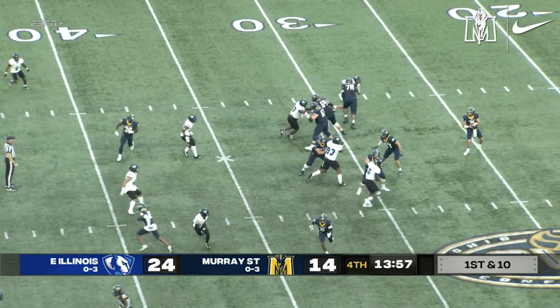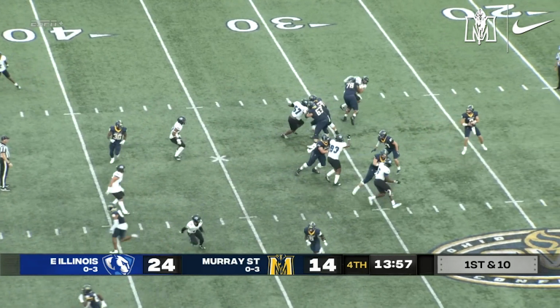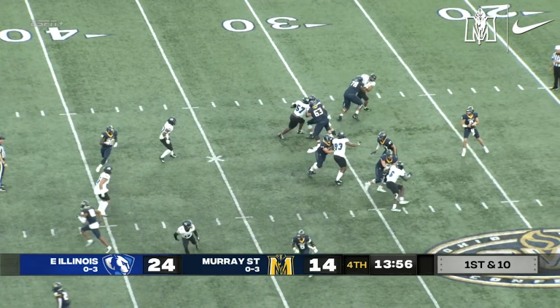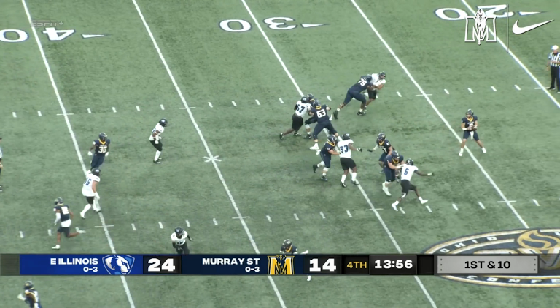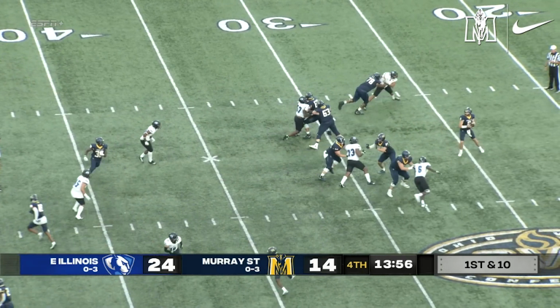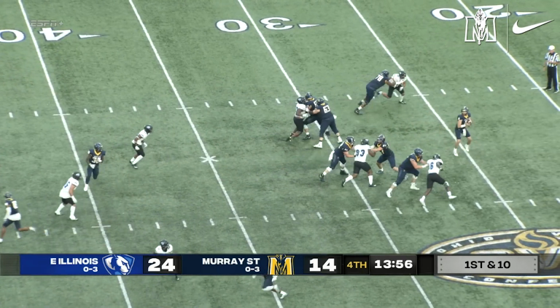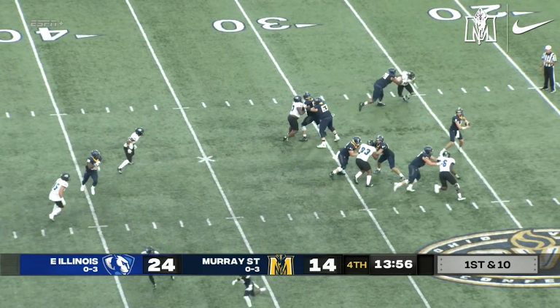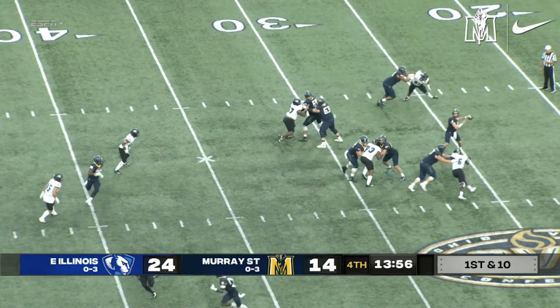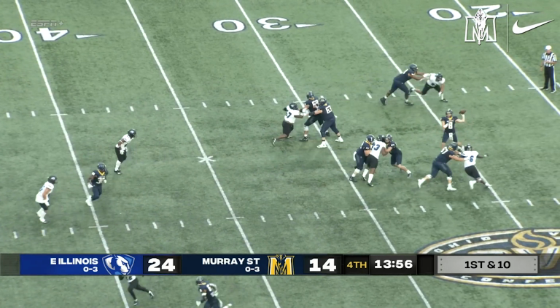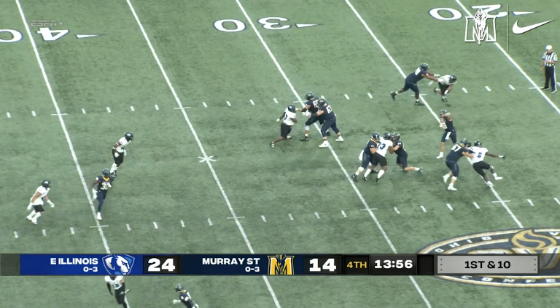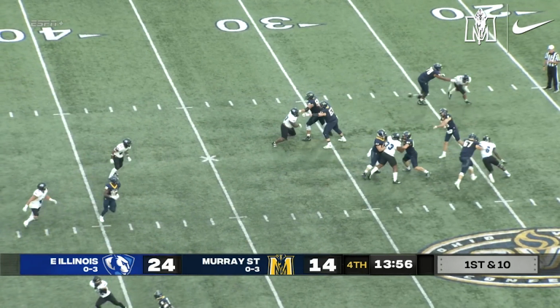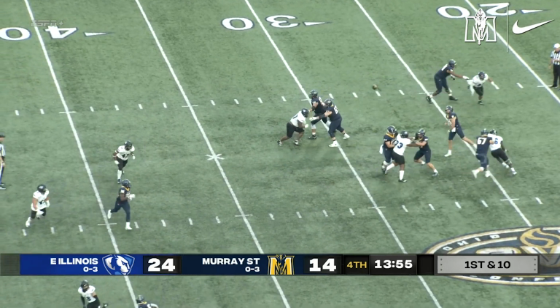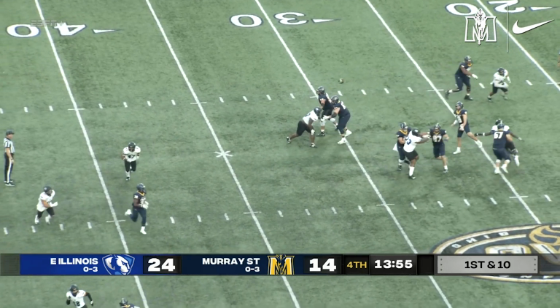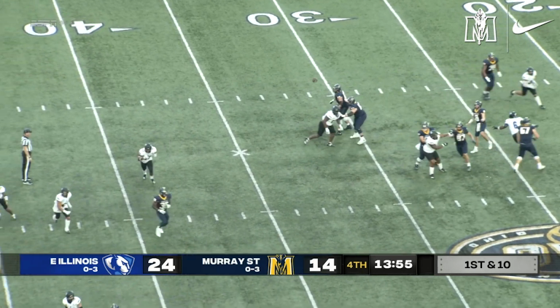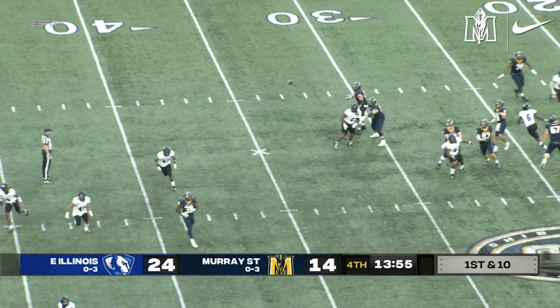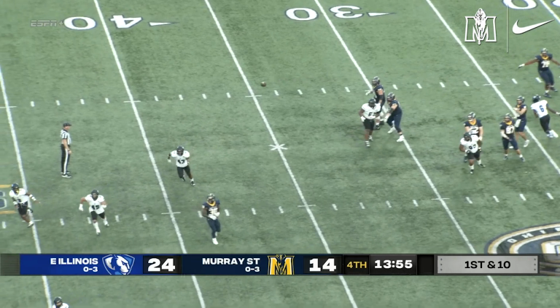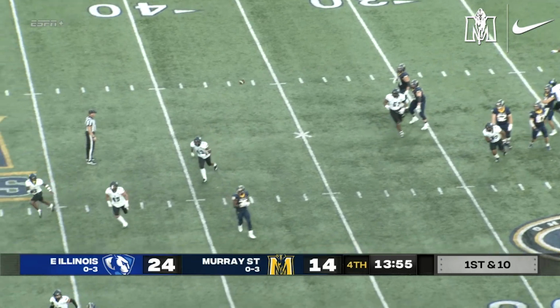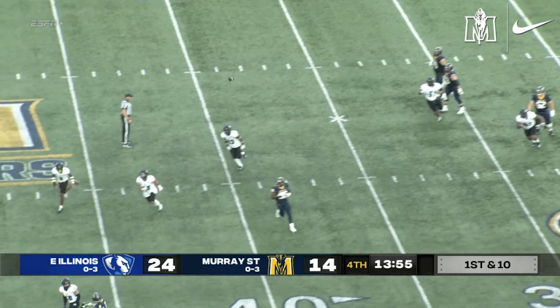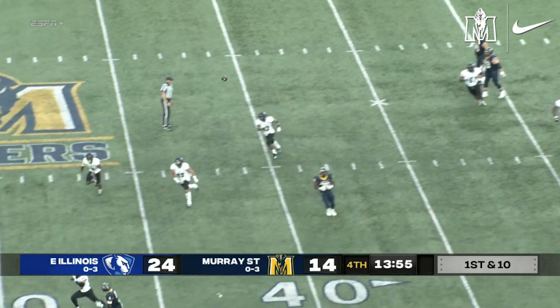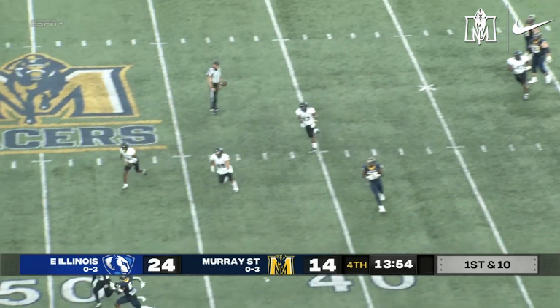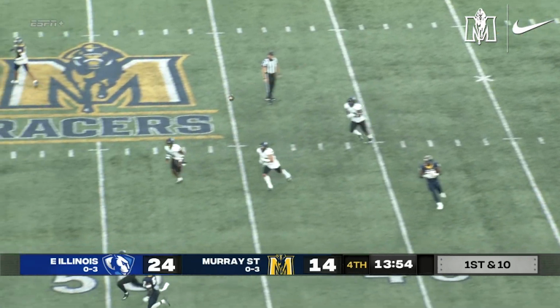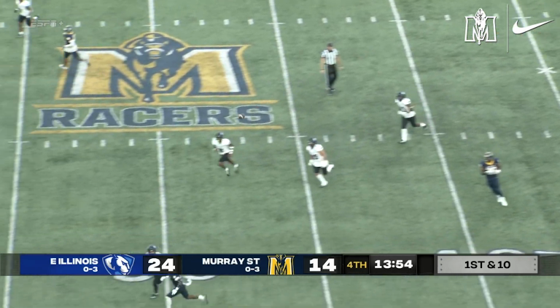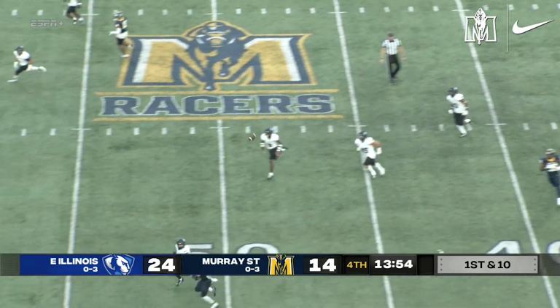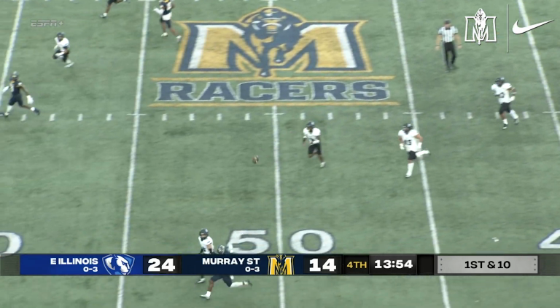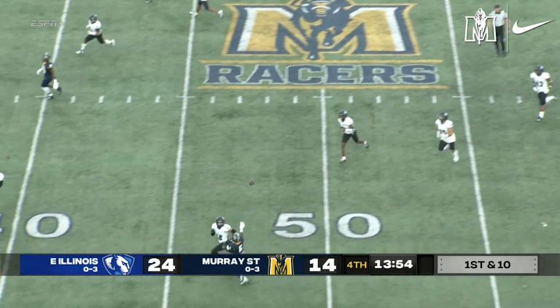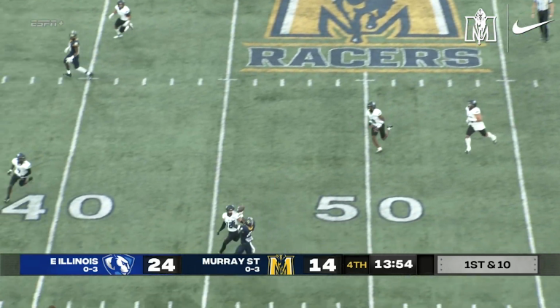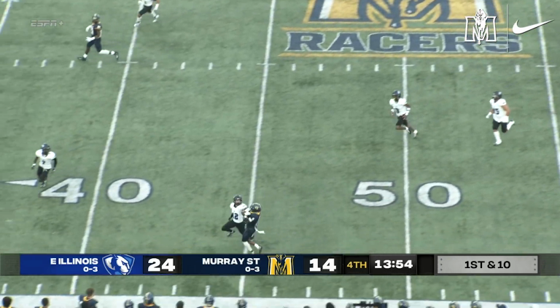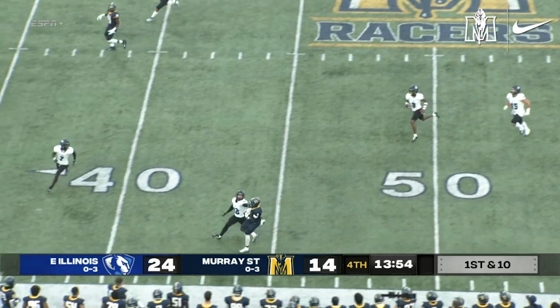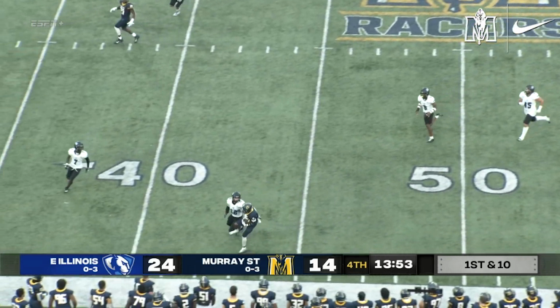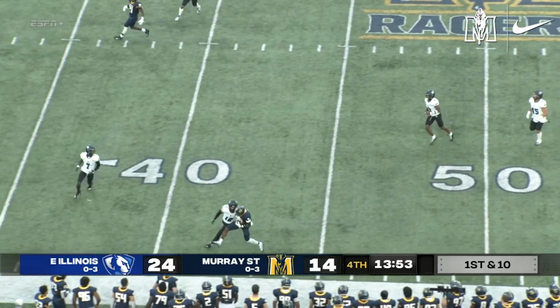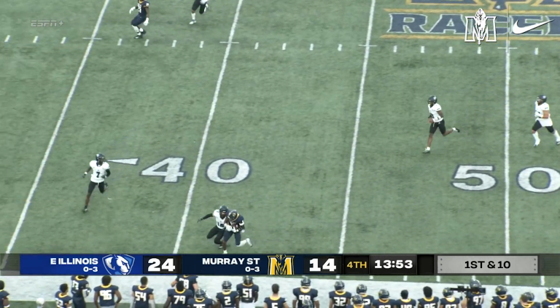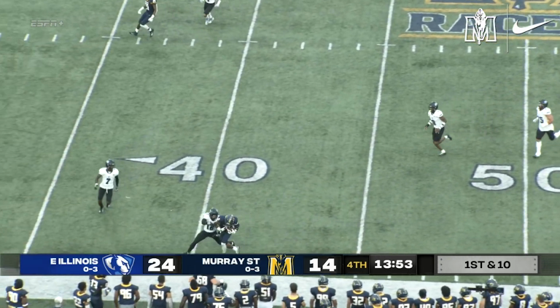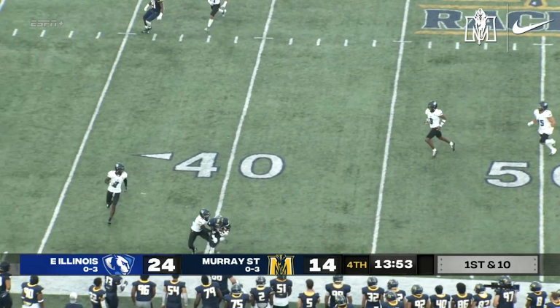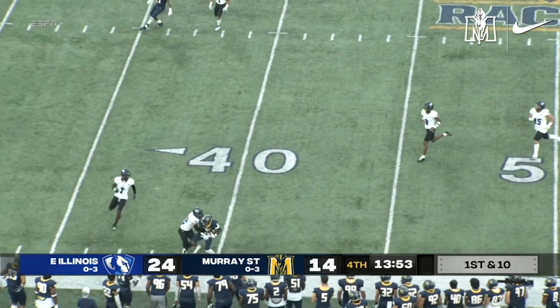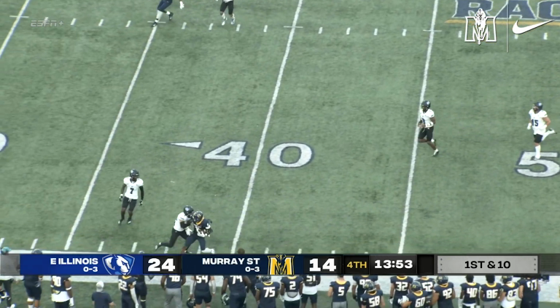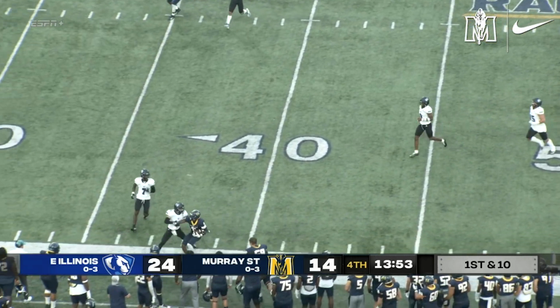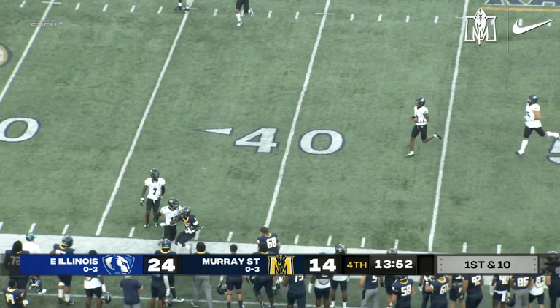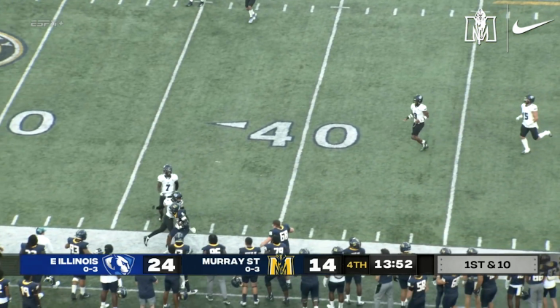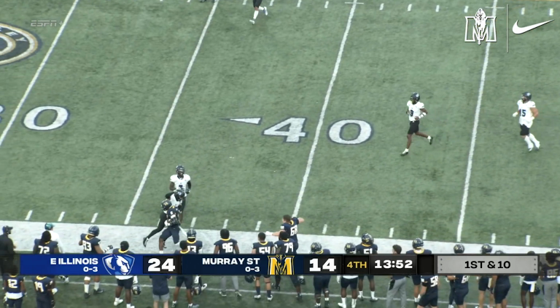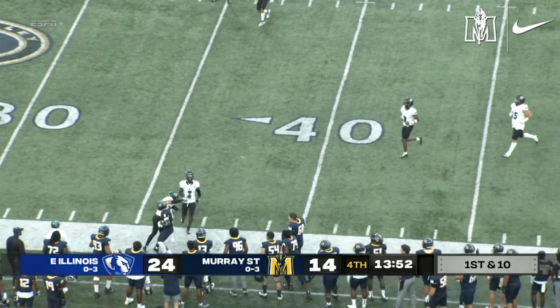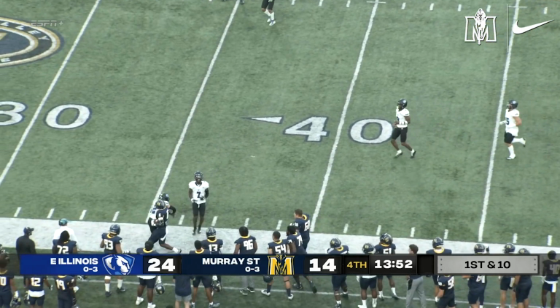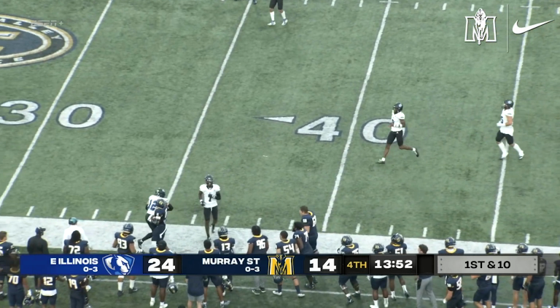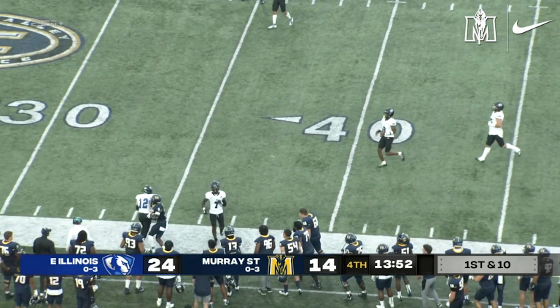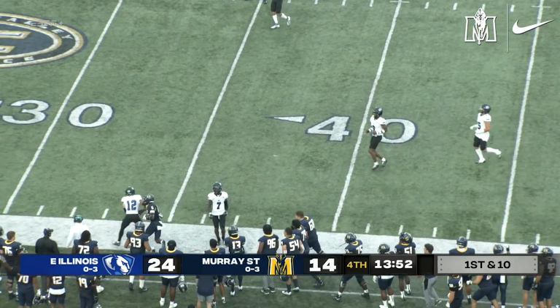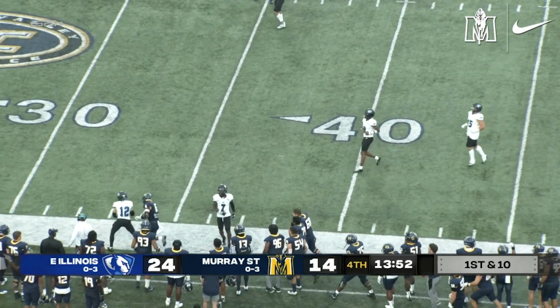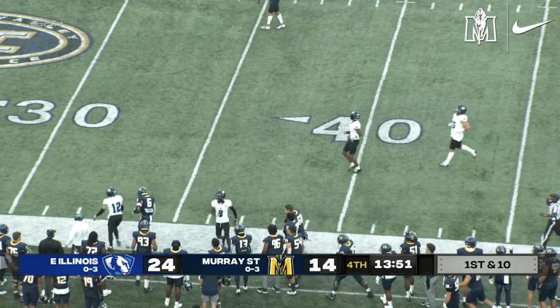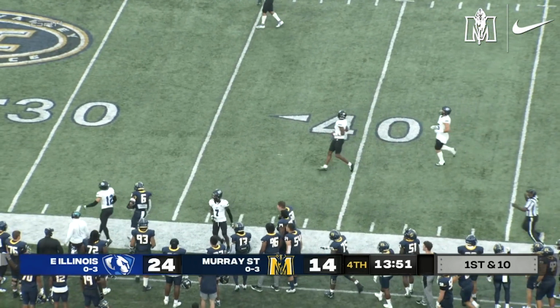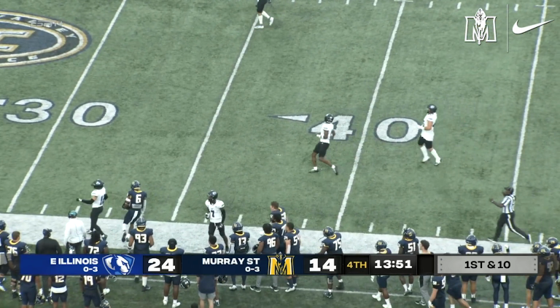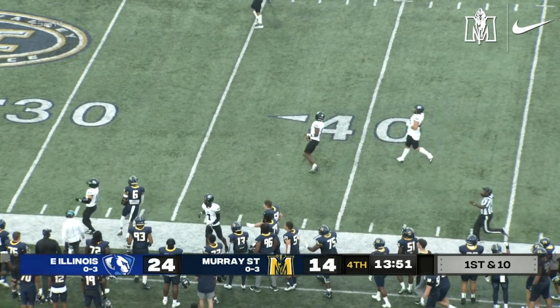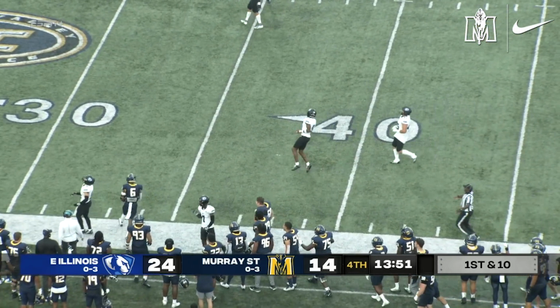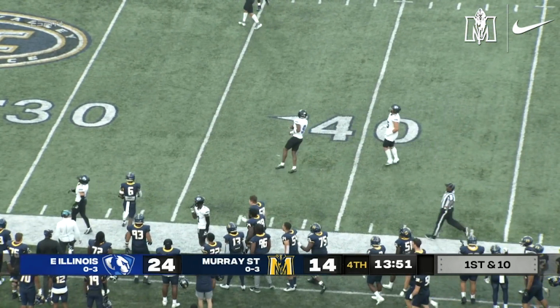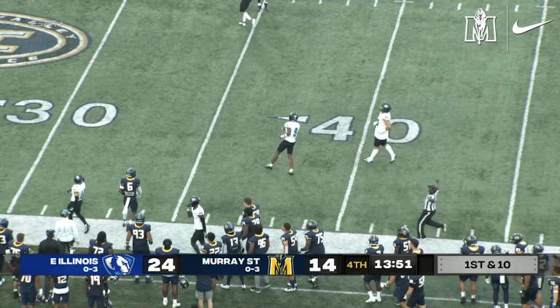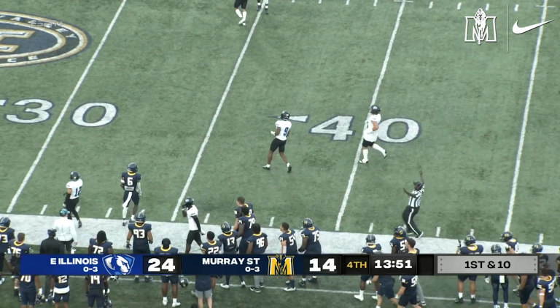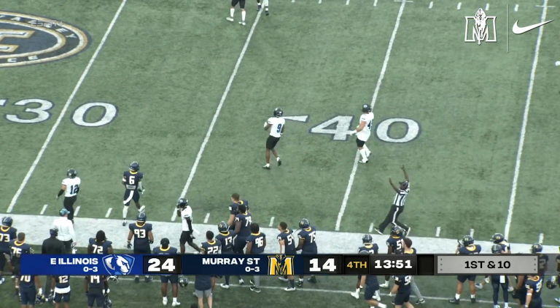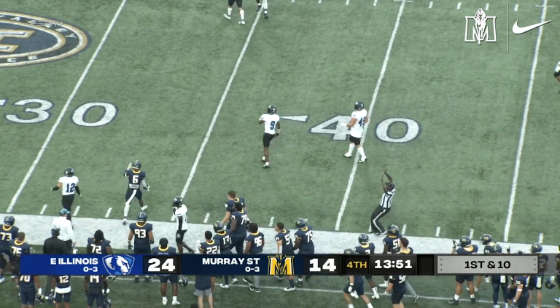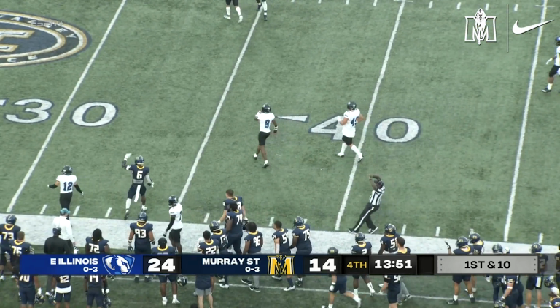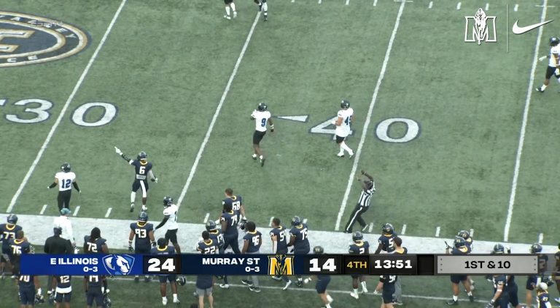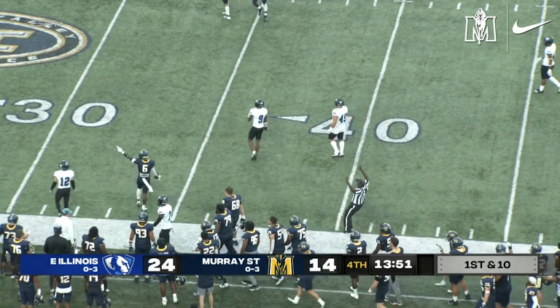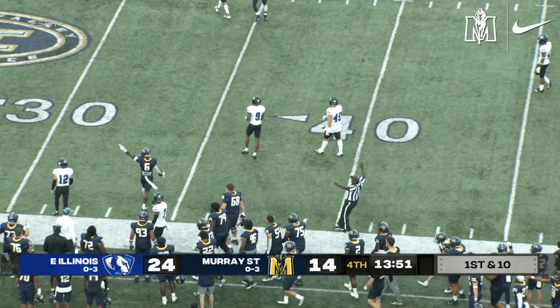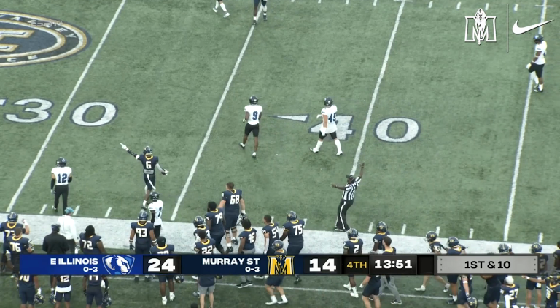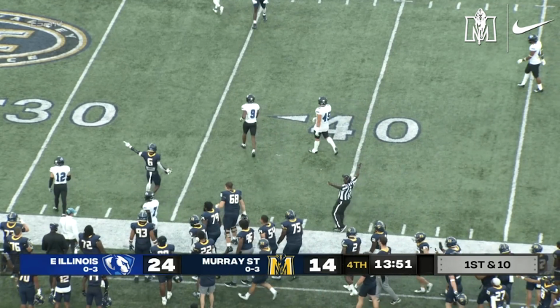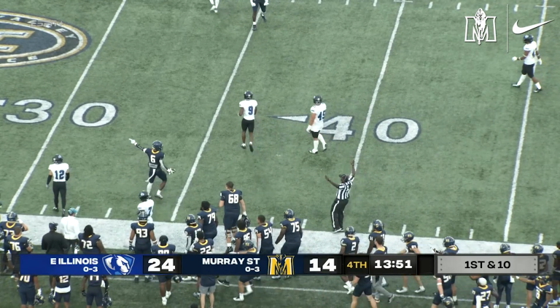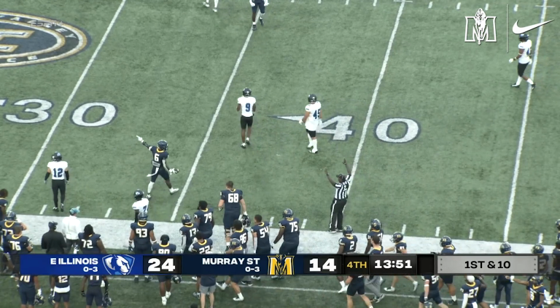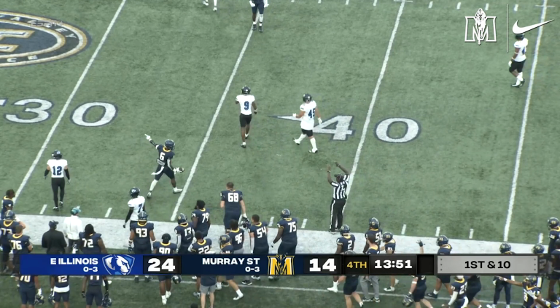Stinson in the pocket again, his production's been good. Throws the deep ball, and it's caught by Dallas at the 40-yard line.